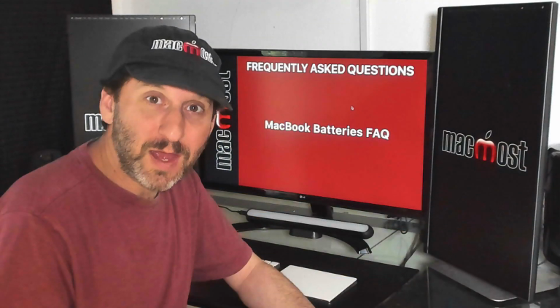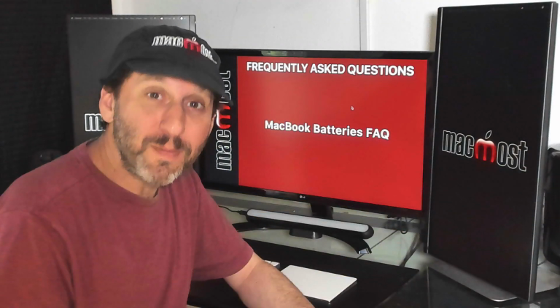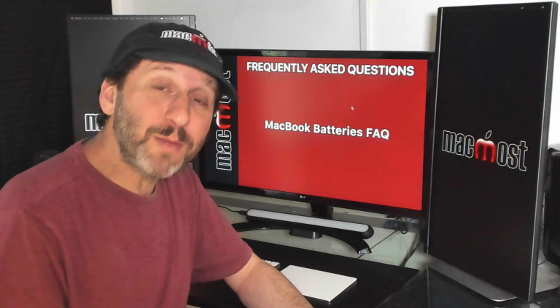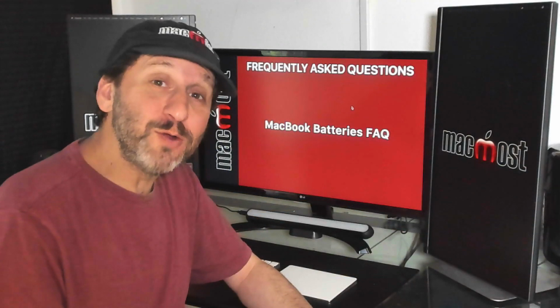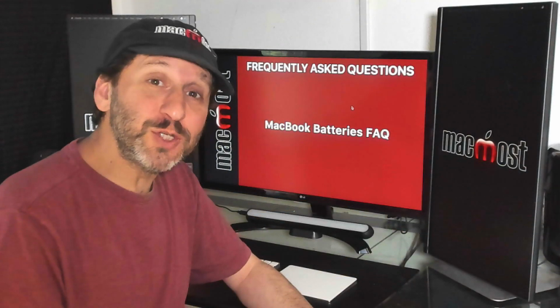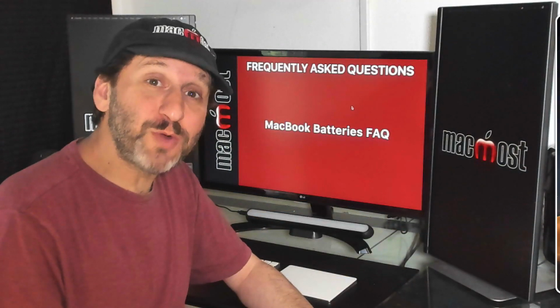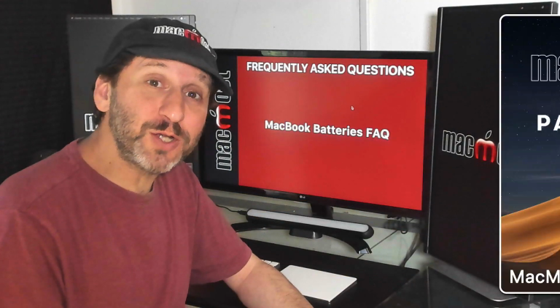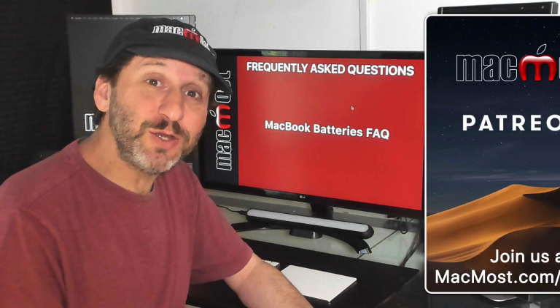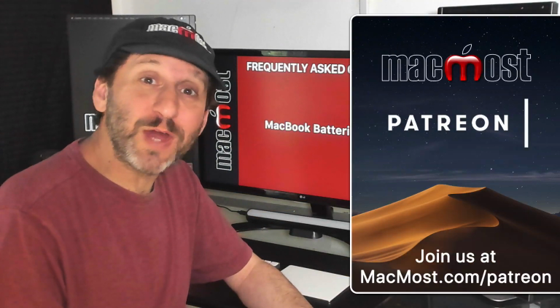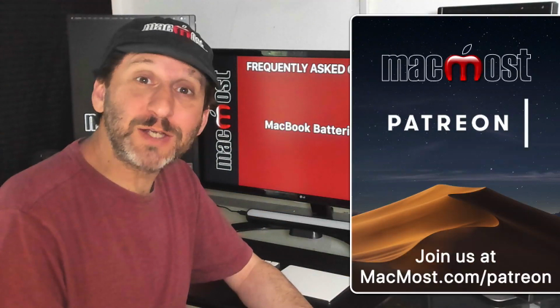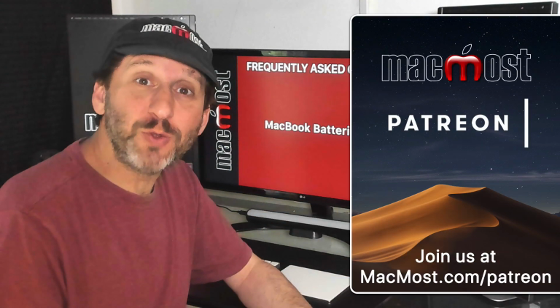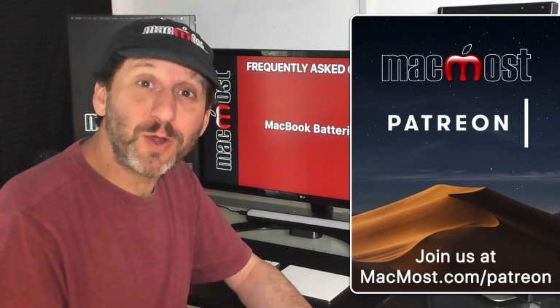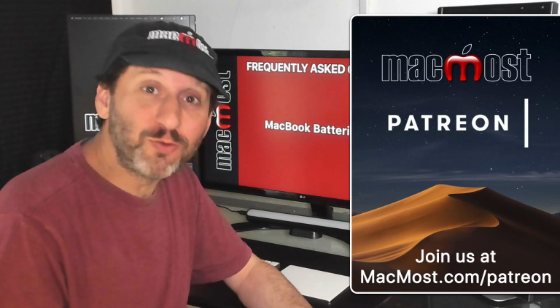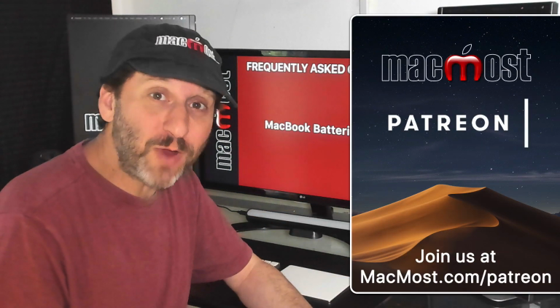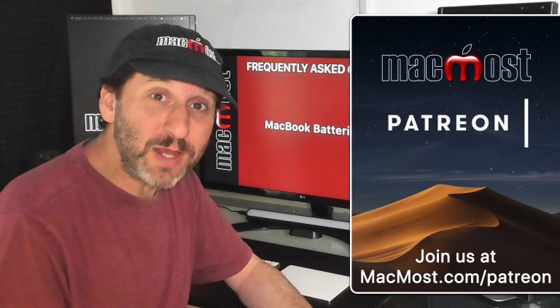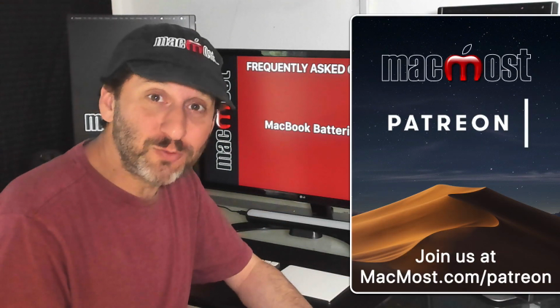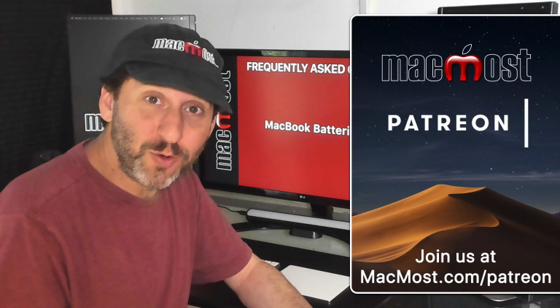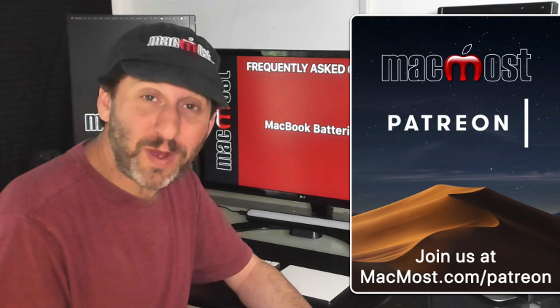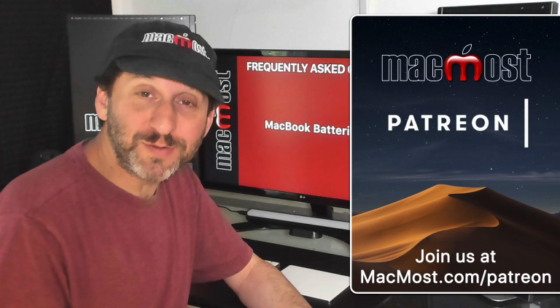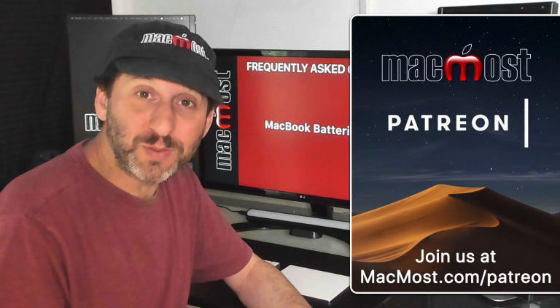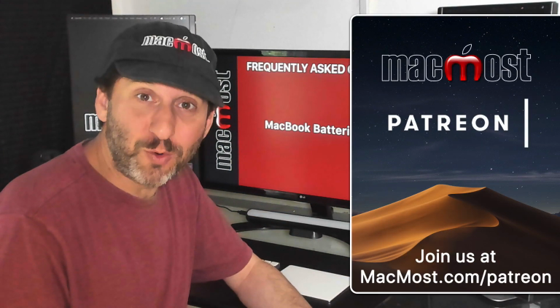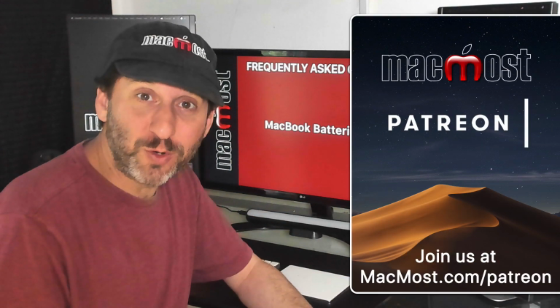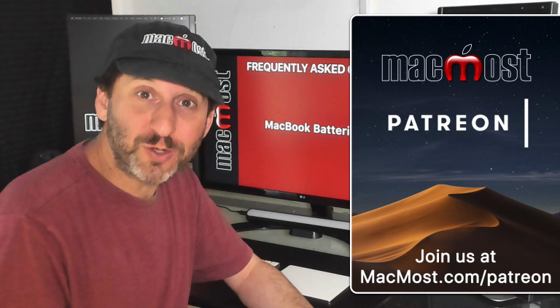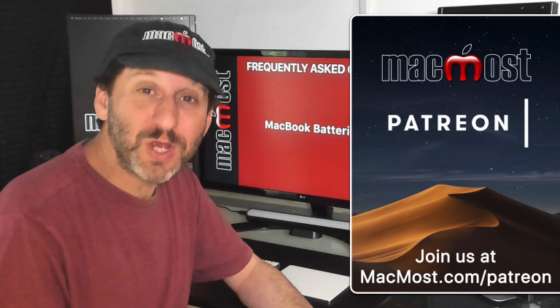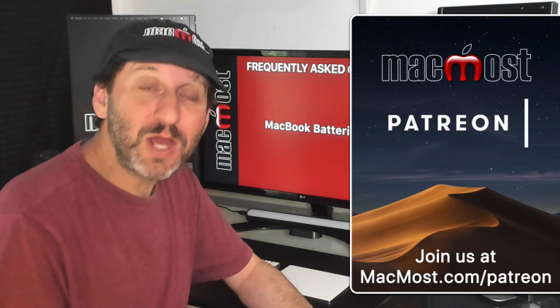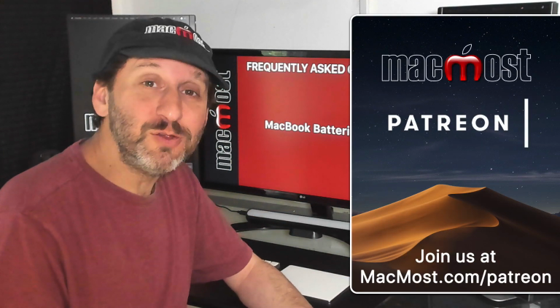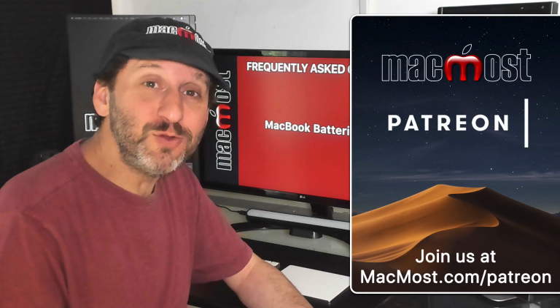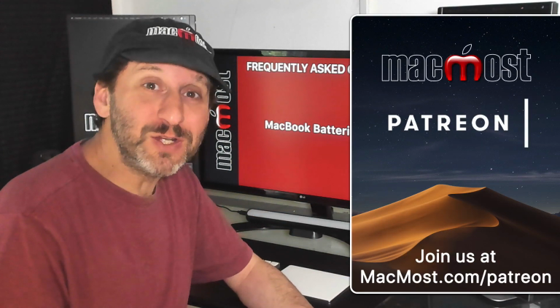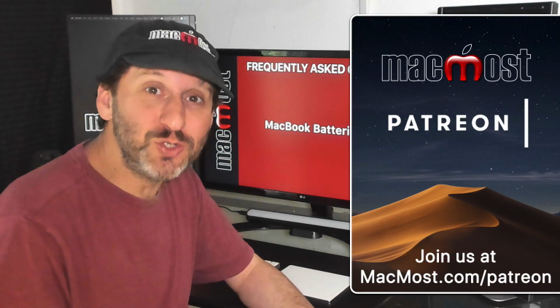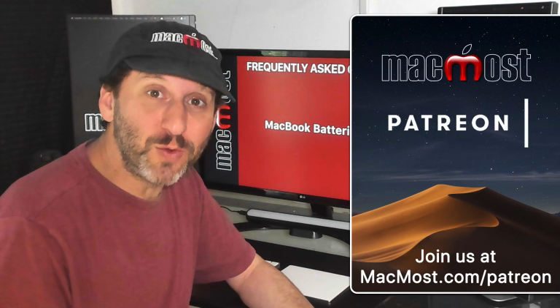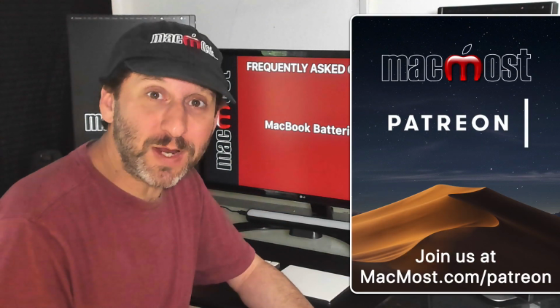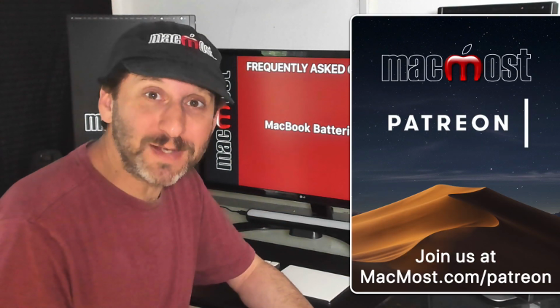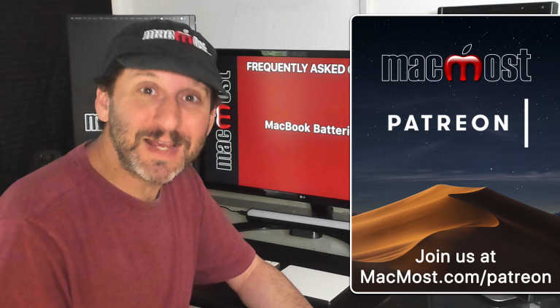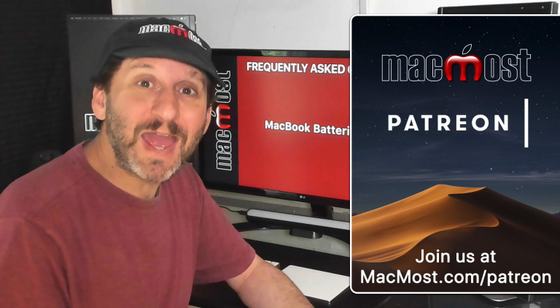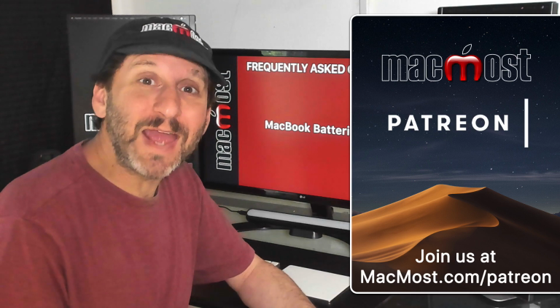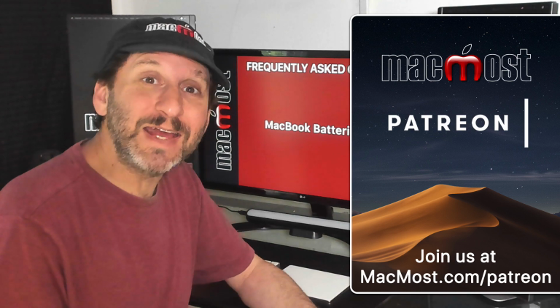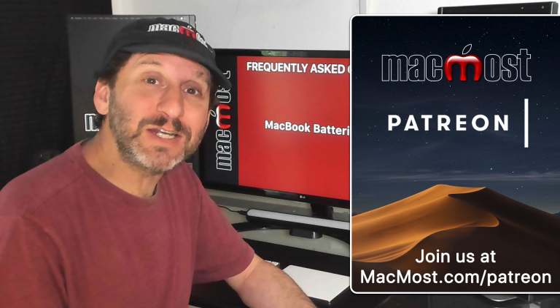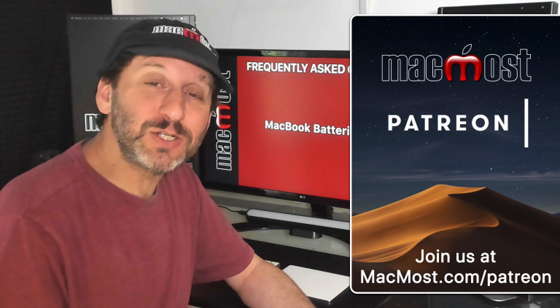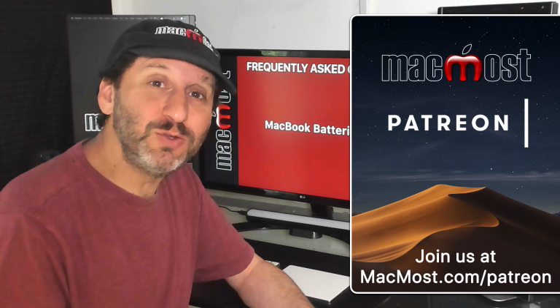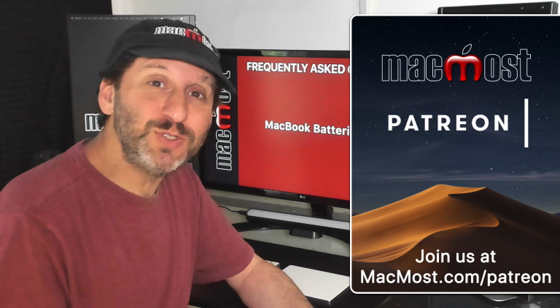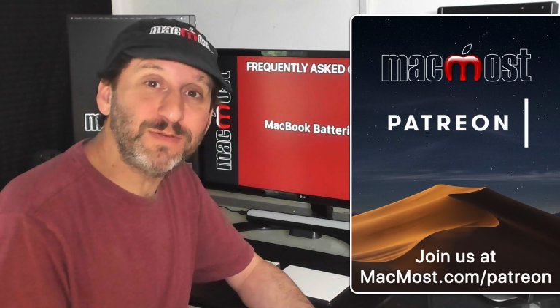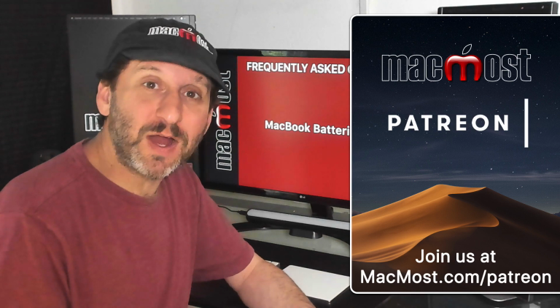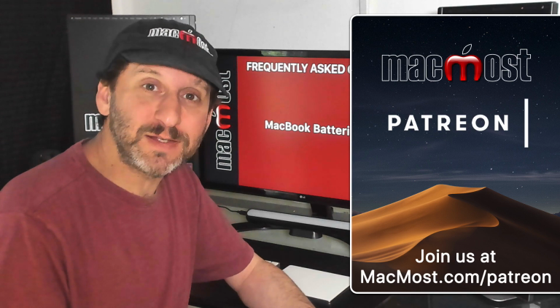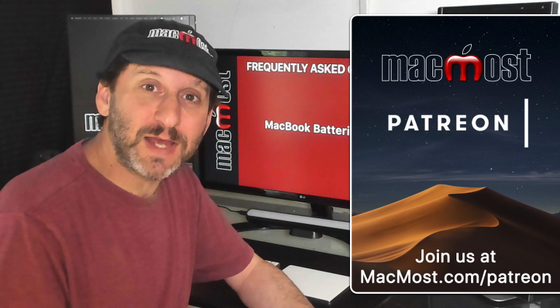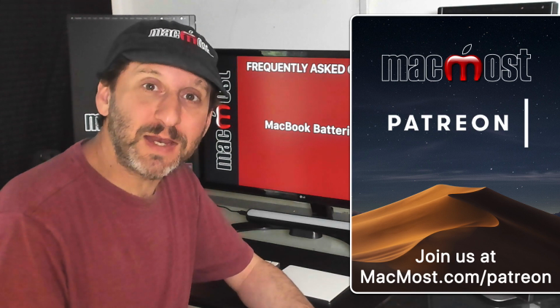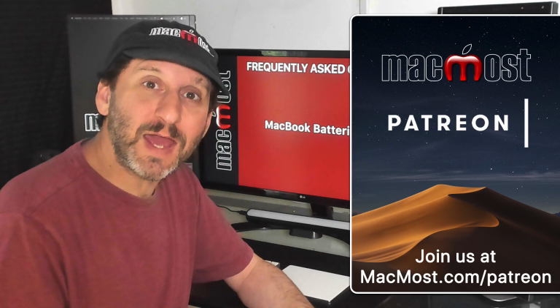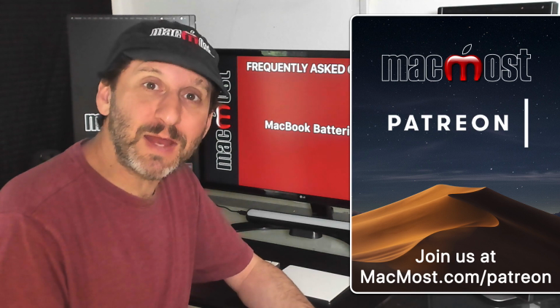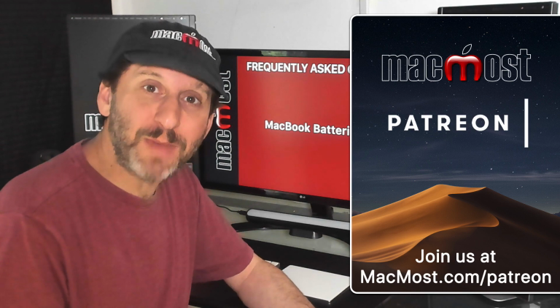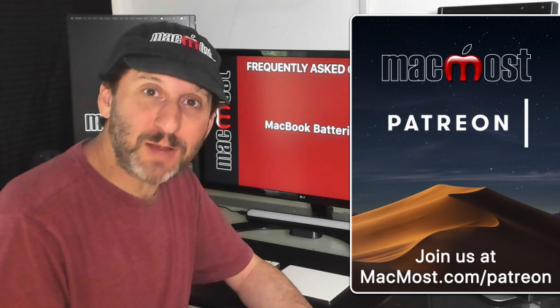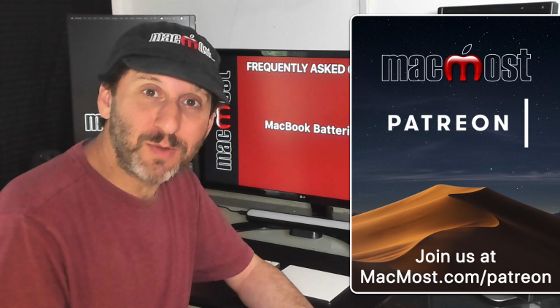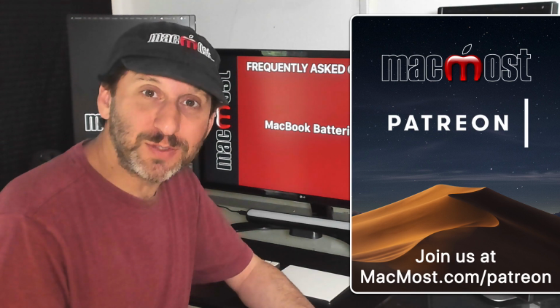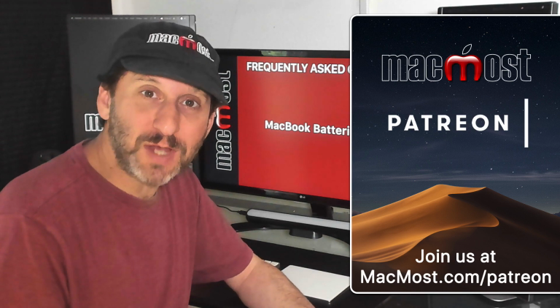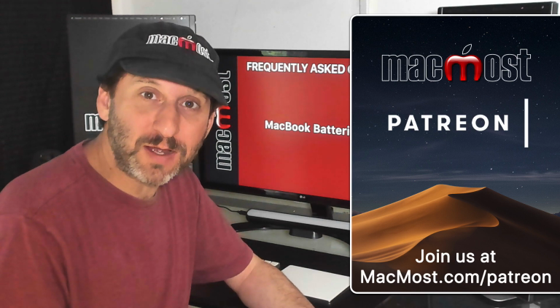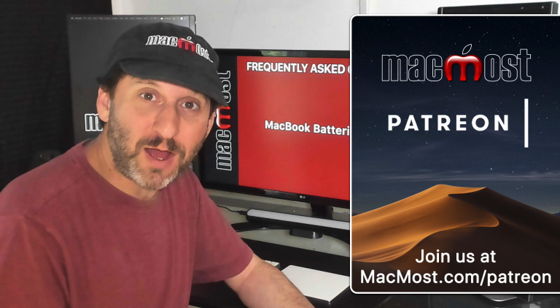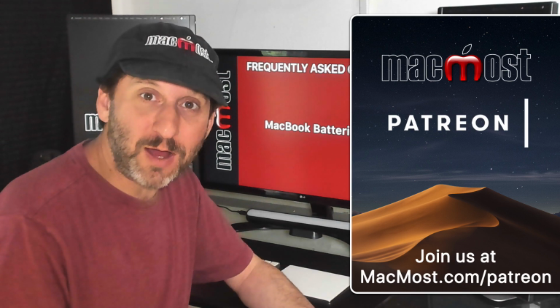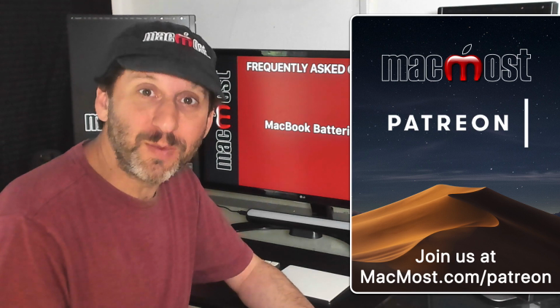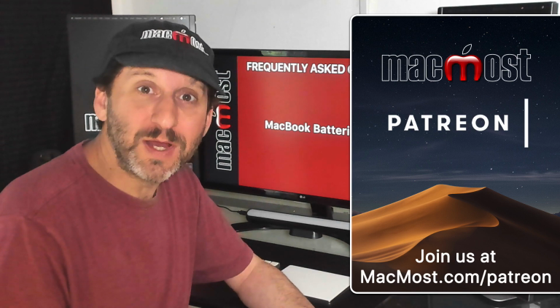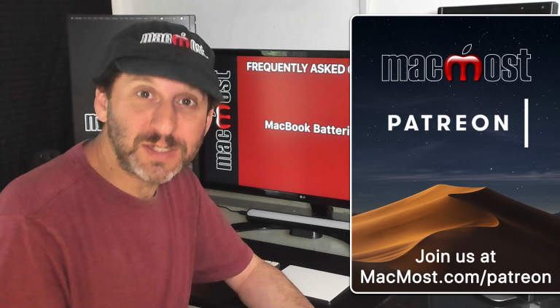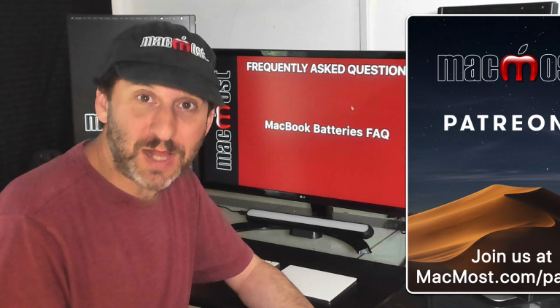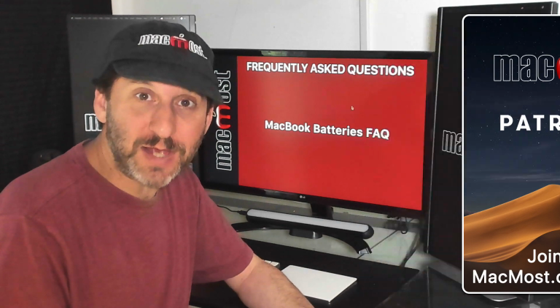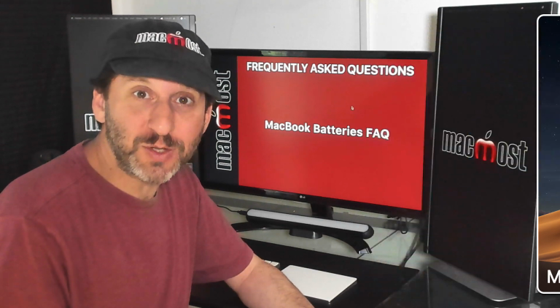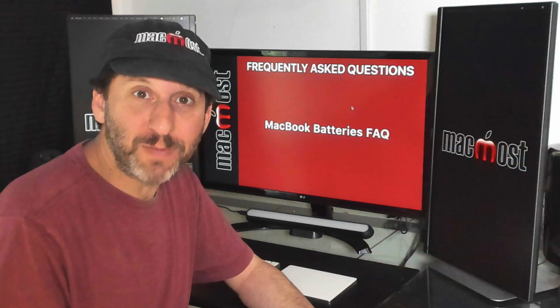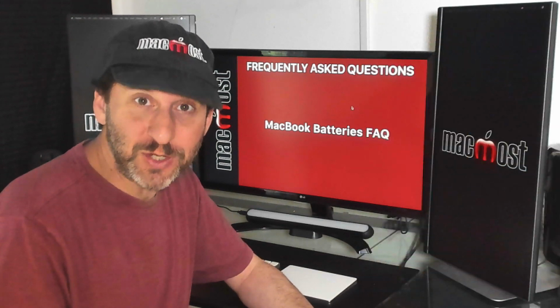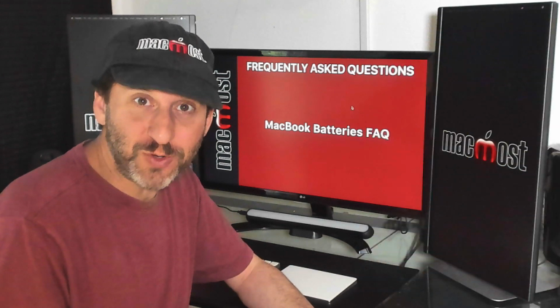MacMost is brought to you thanks to a great group of supporters. You can join us and get exclusive content at MacMost.com/Patreon.